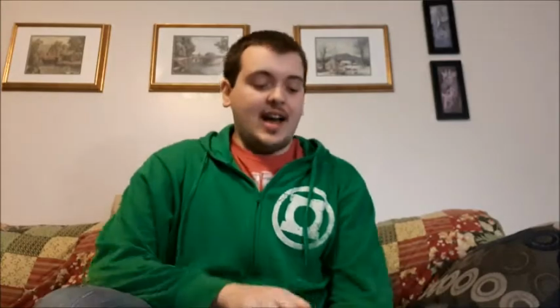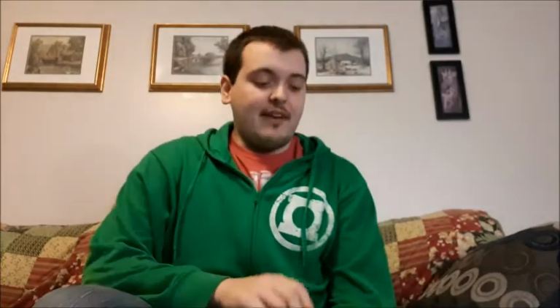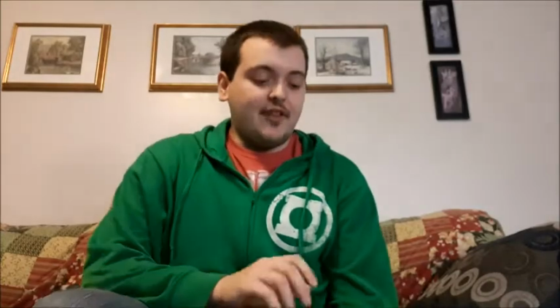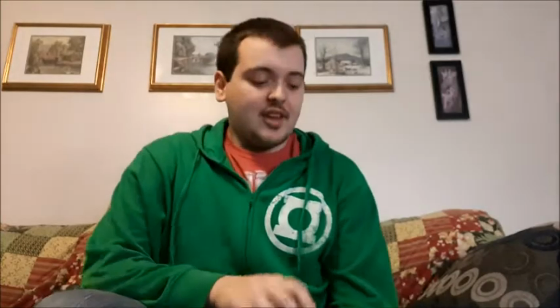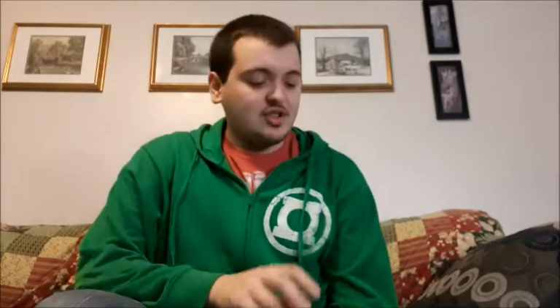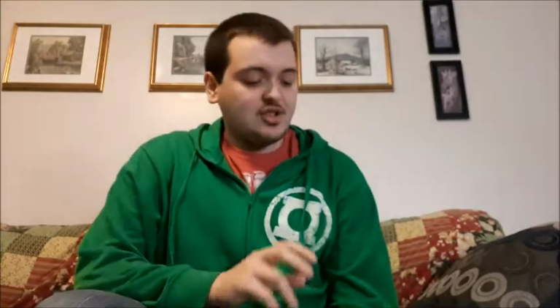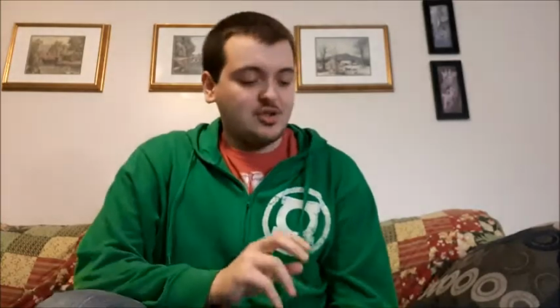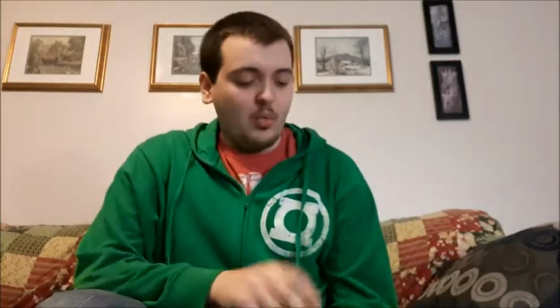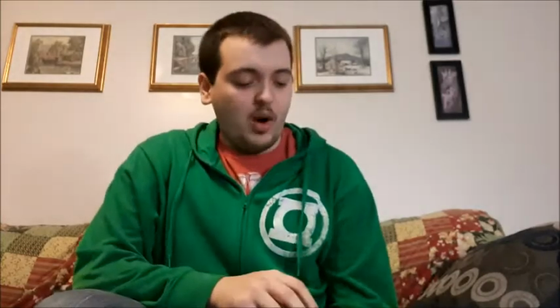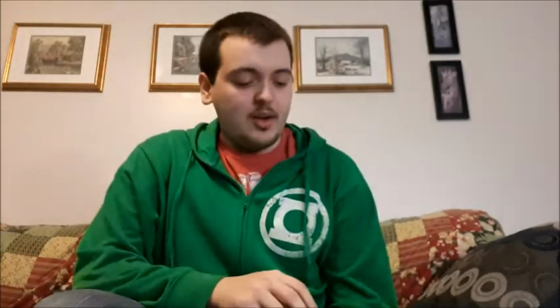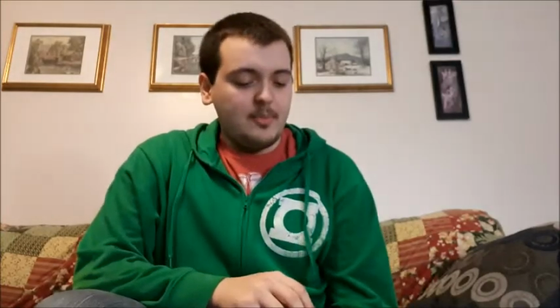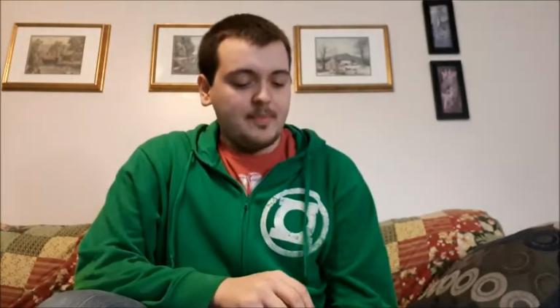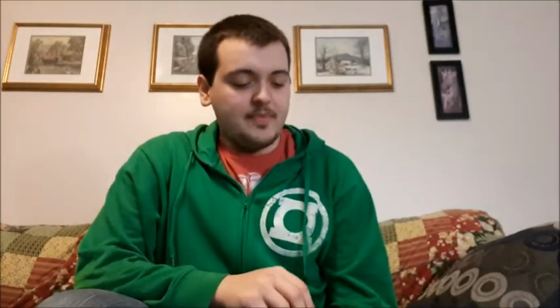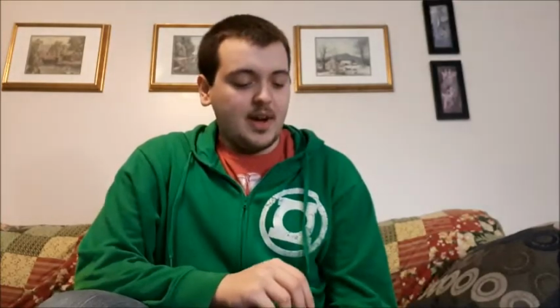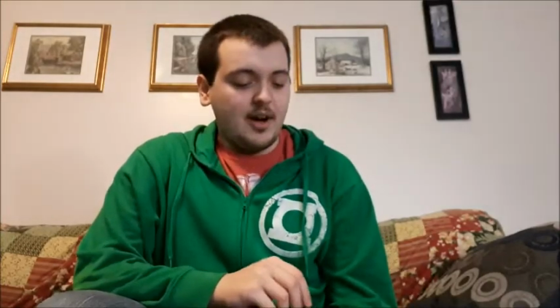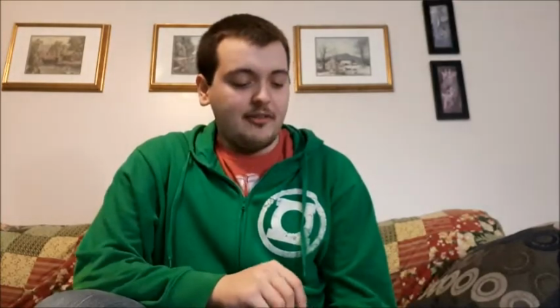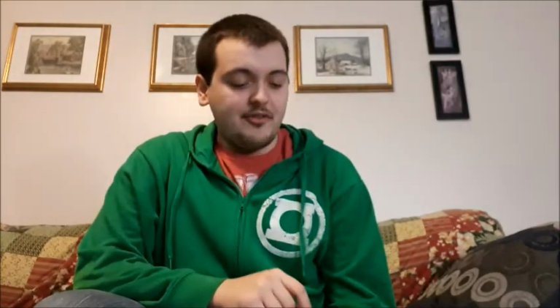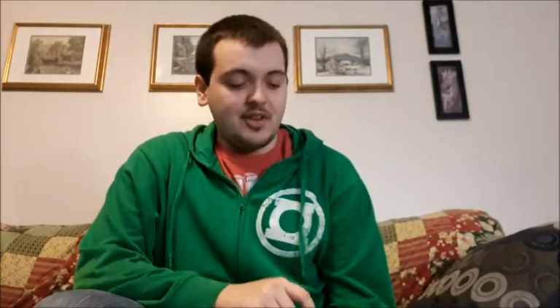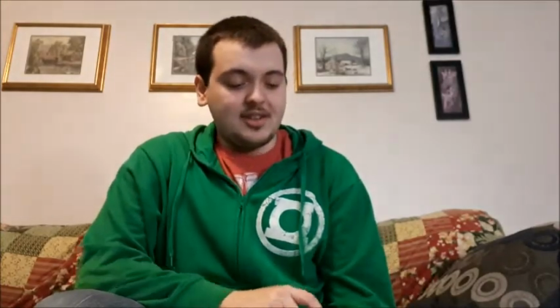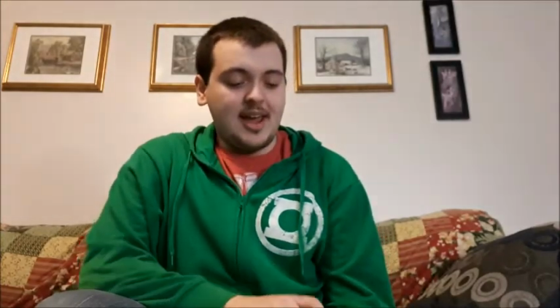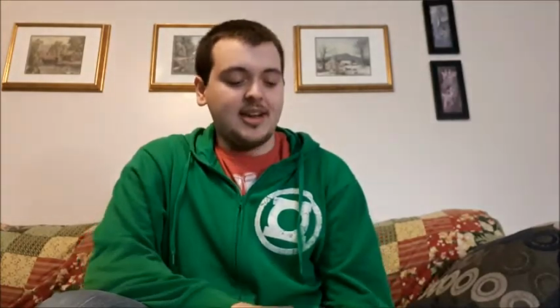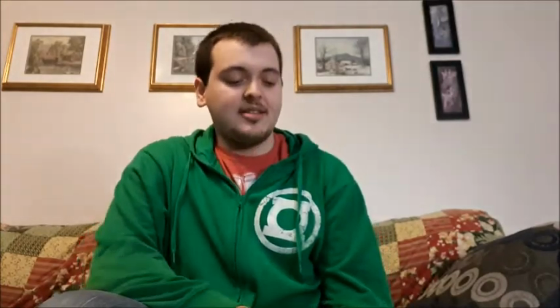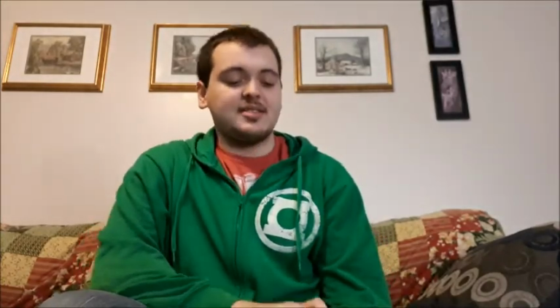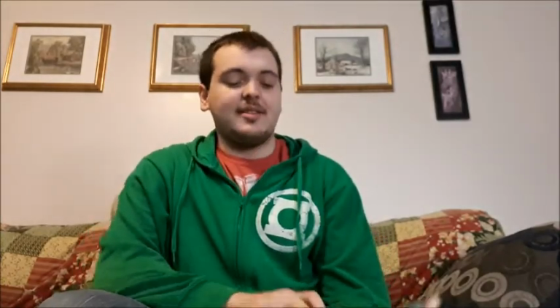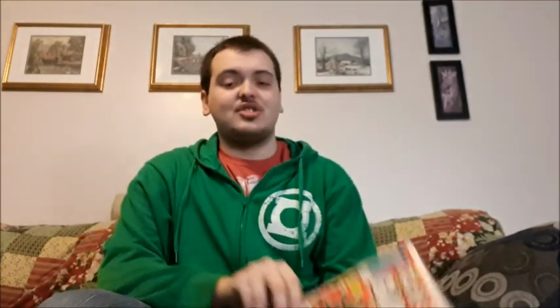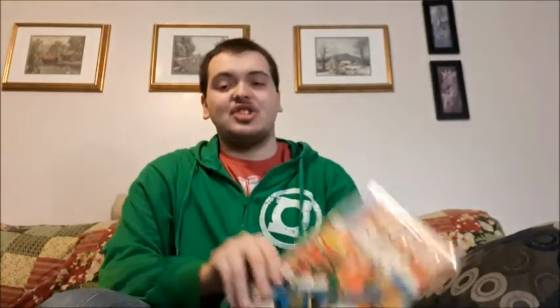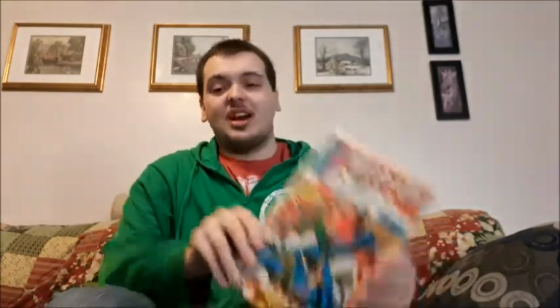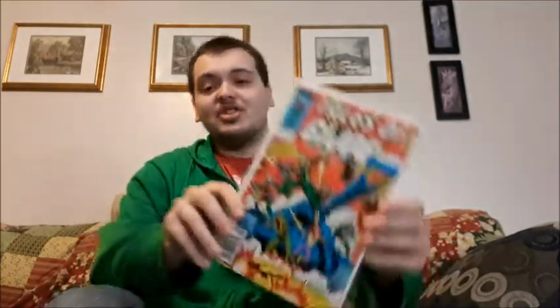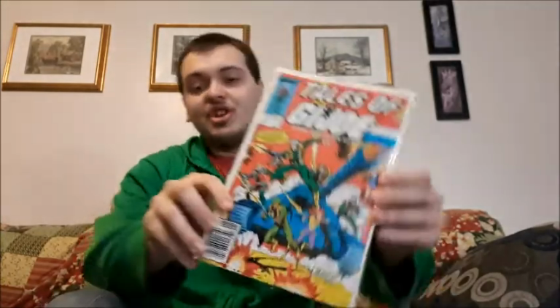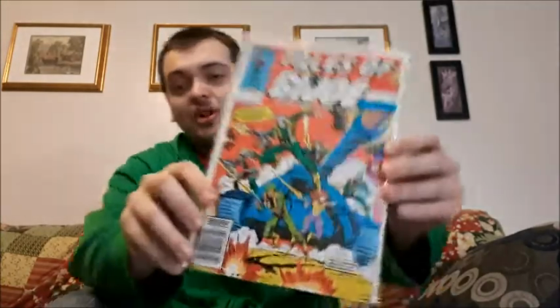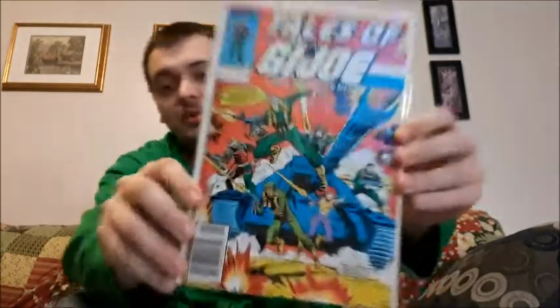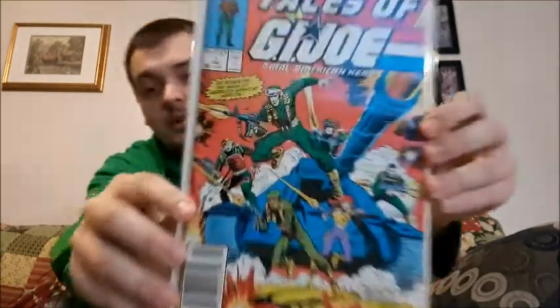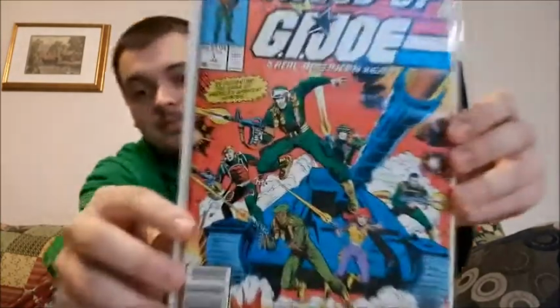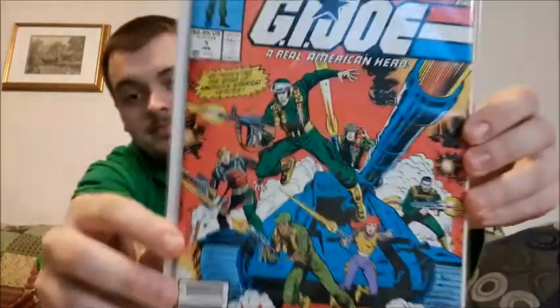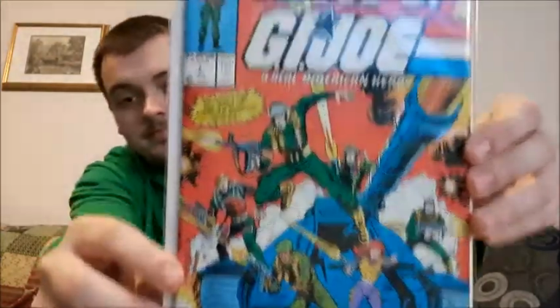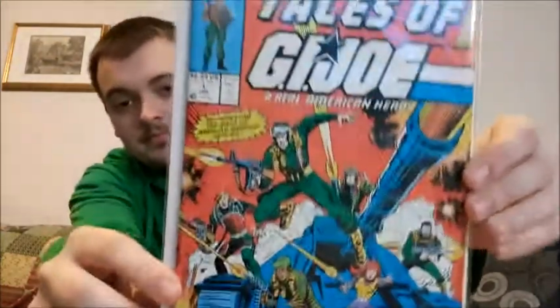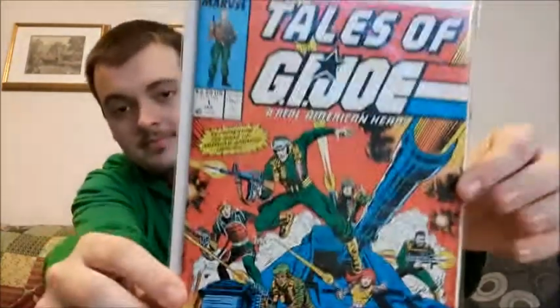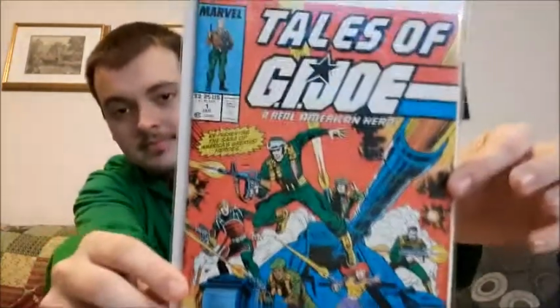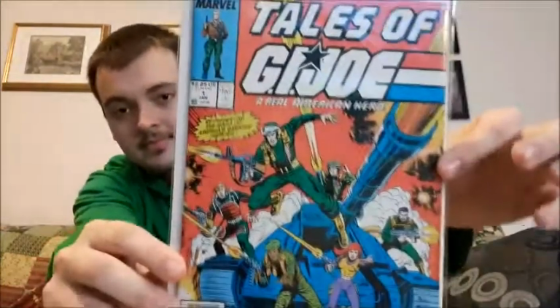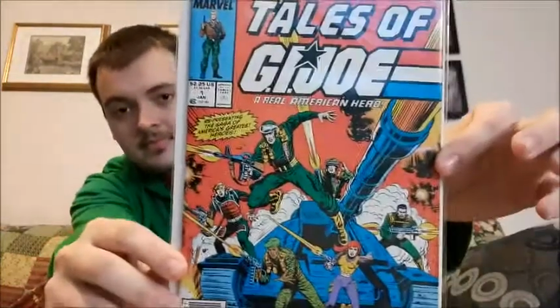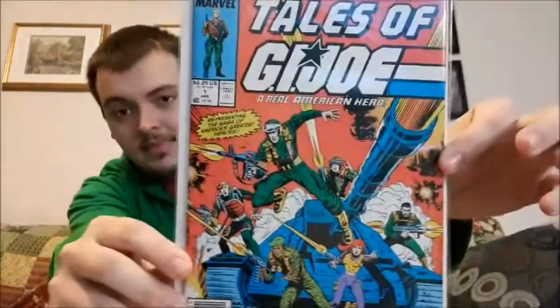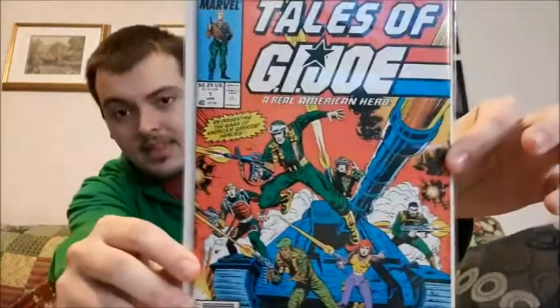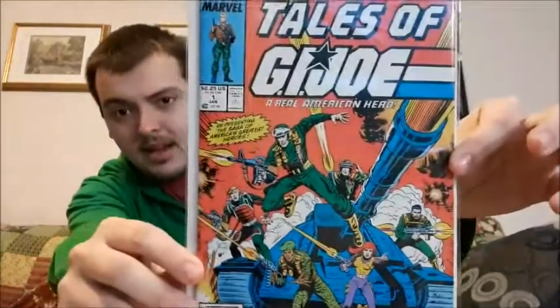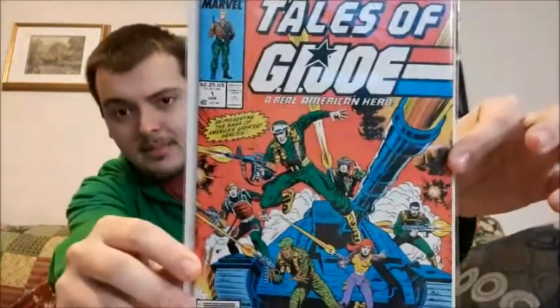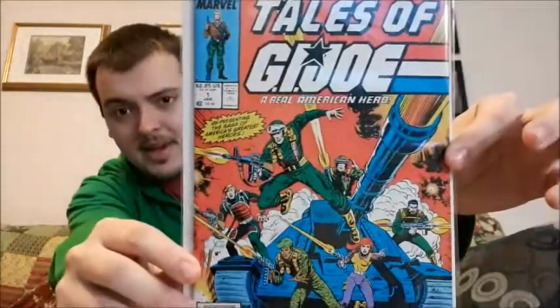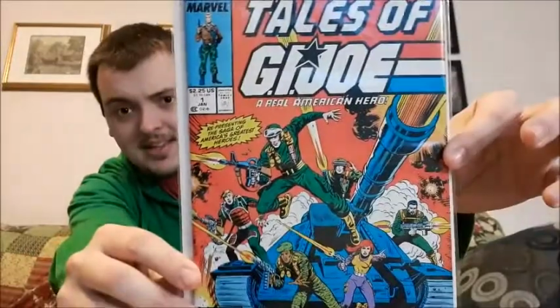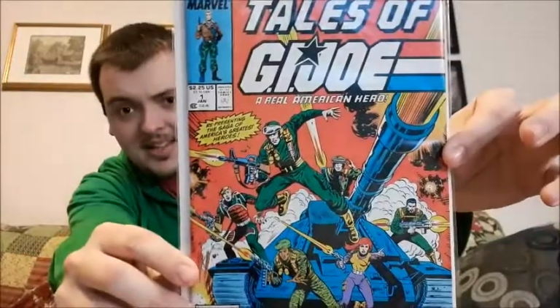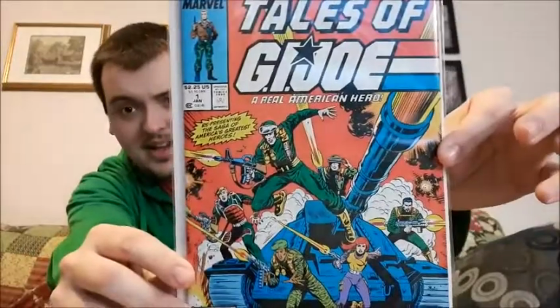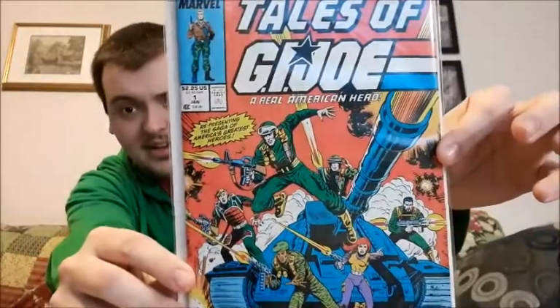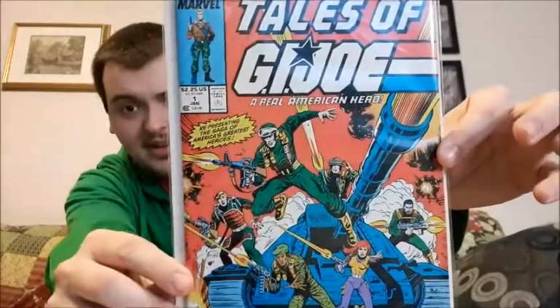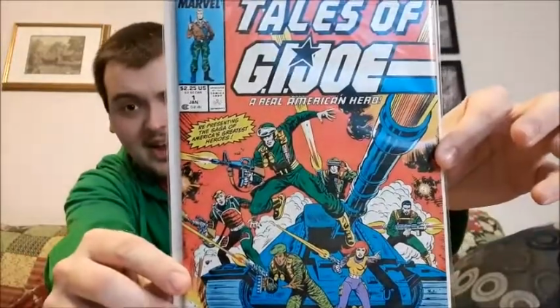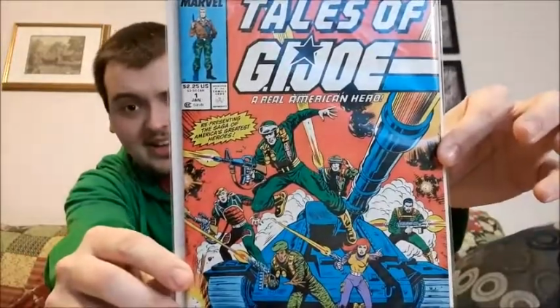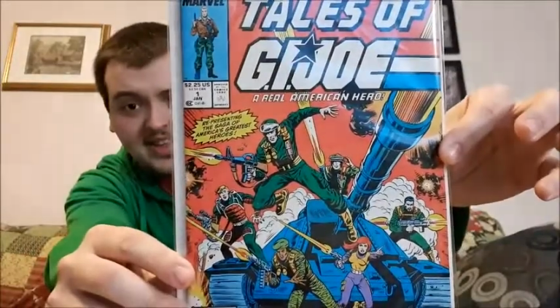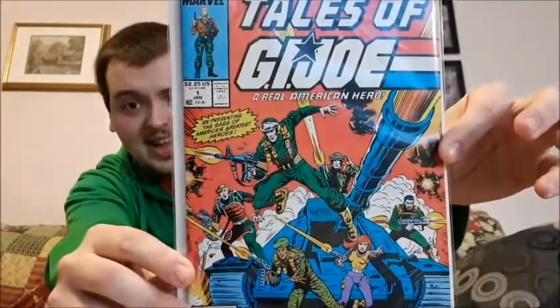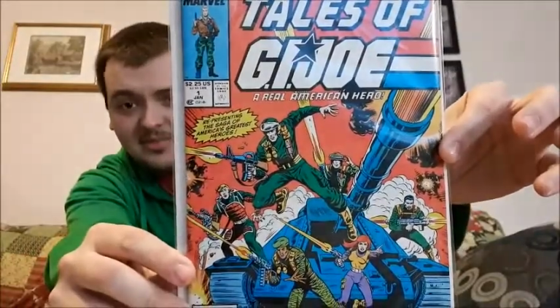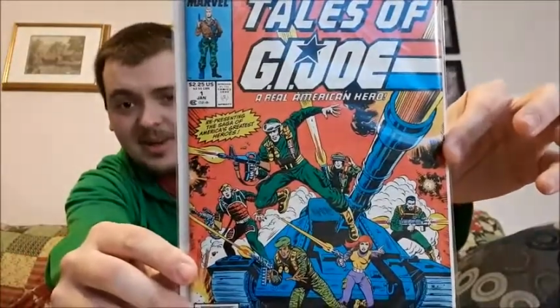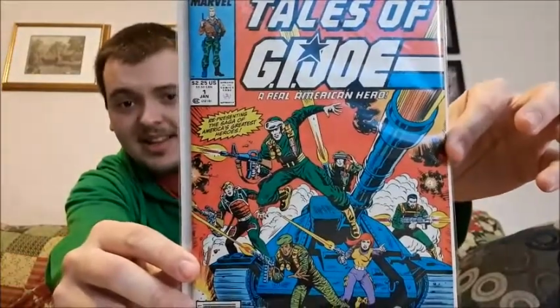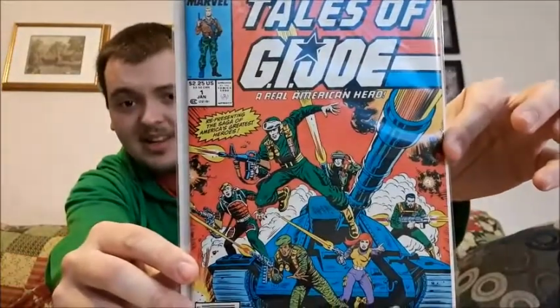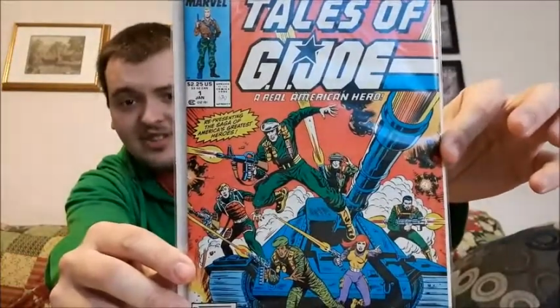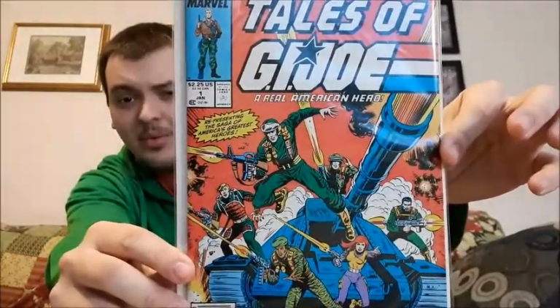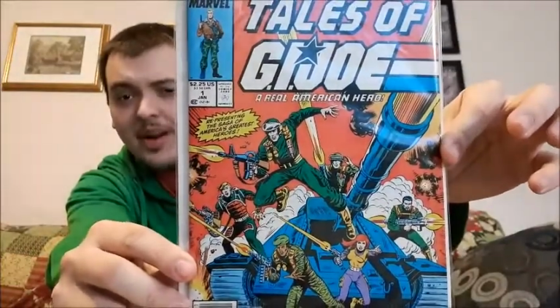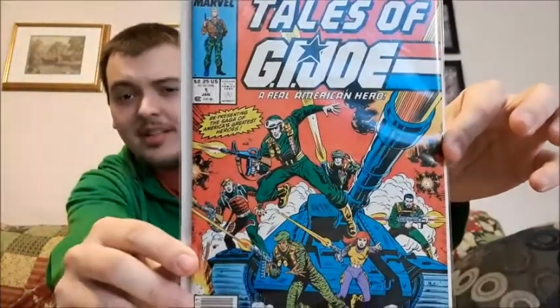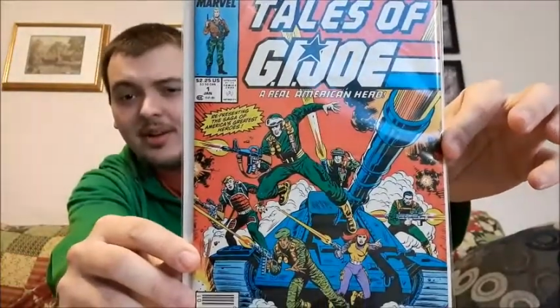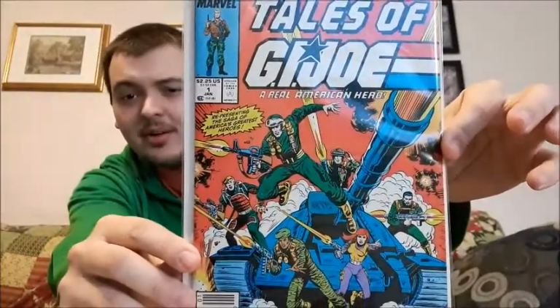To start things off, I have issue one of Tales of G.I. Joe — amazing cover. I added that to my collection a while ago.